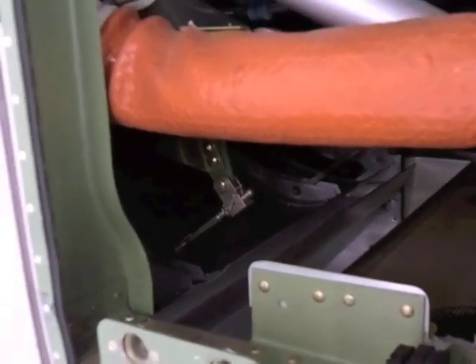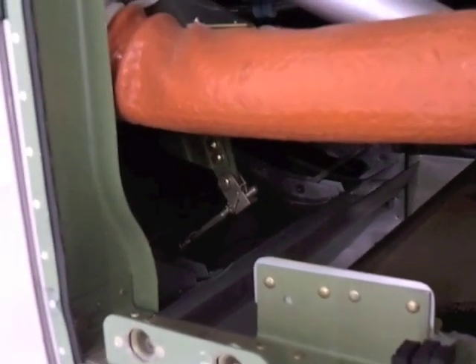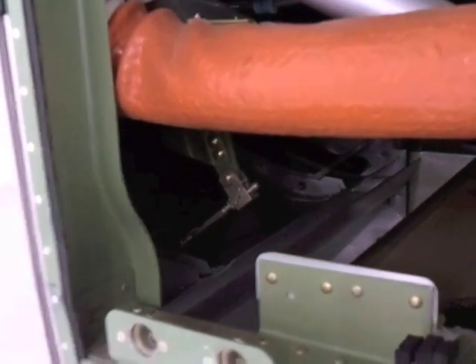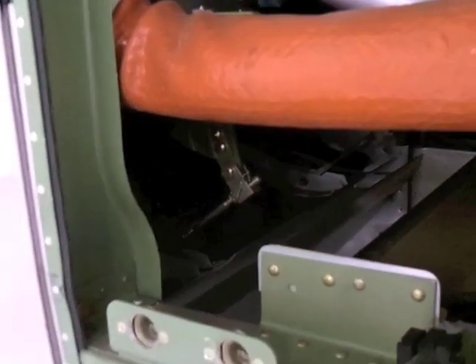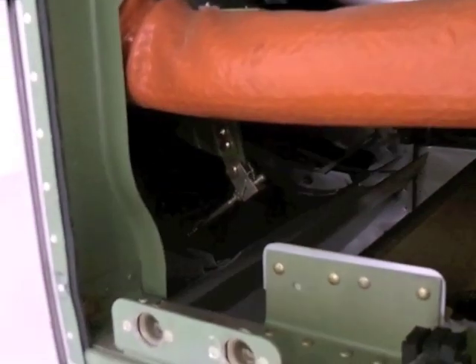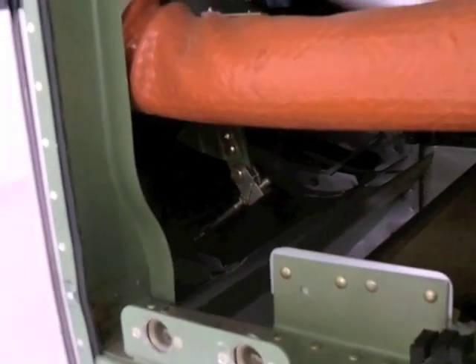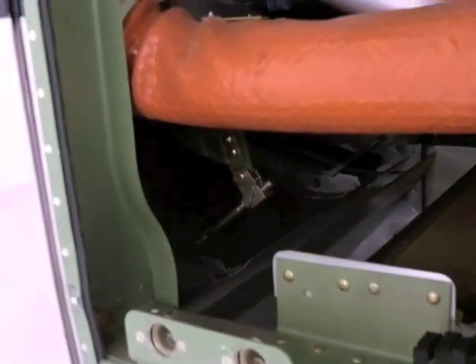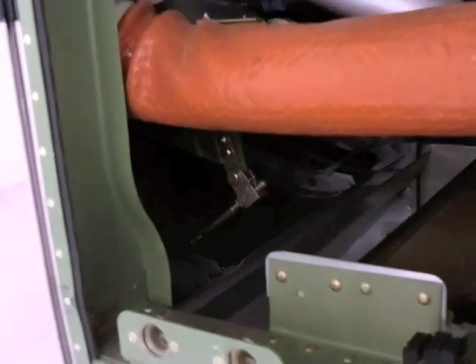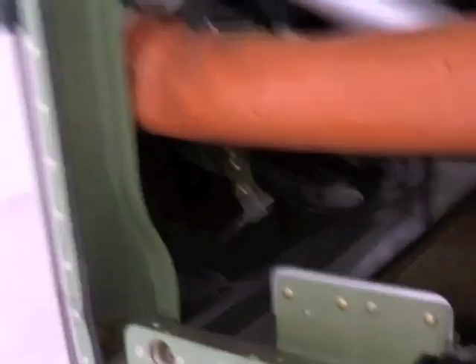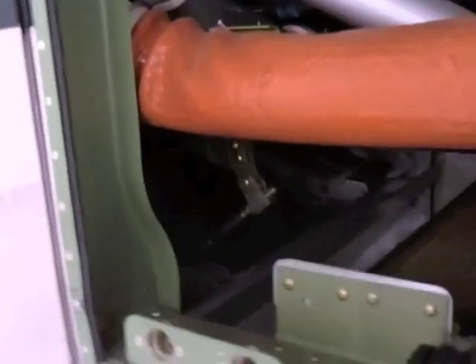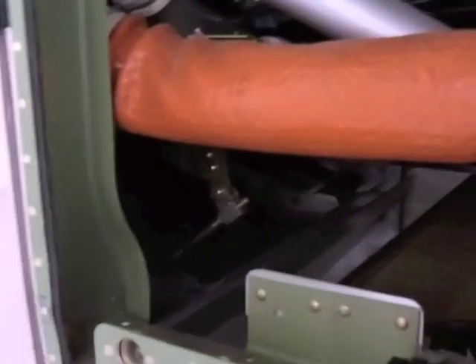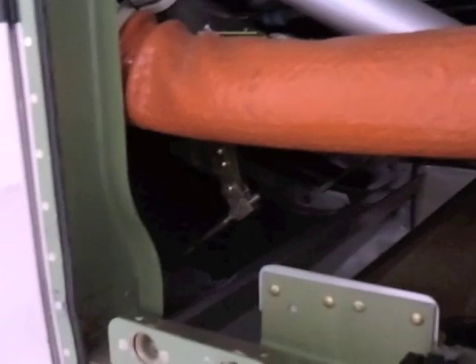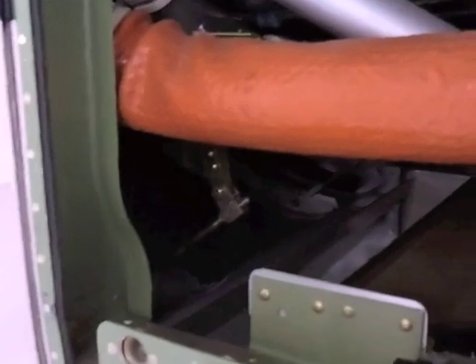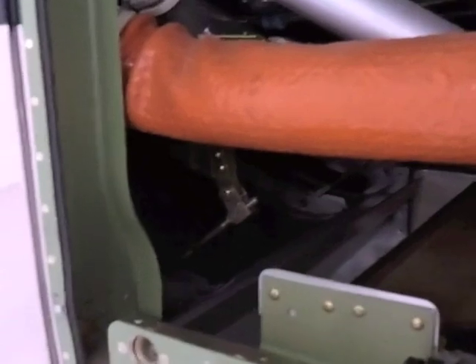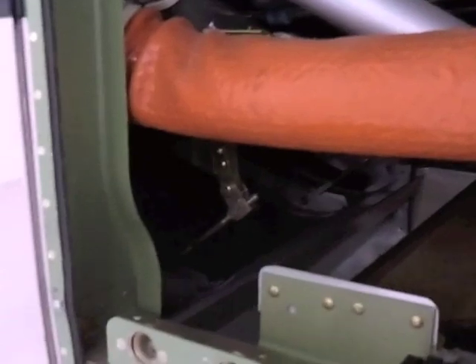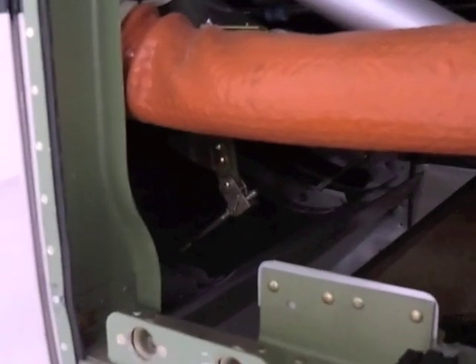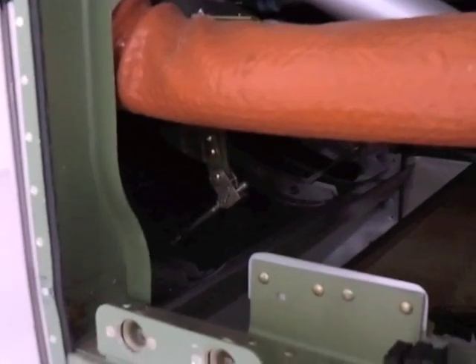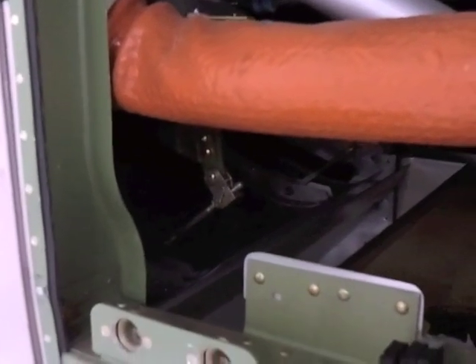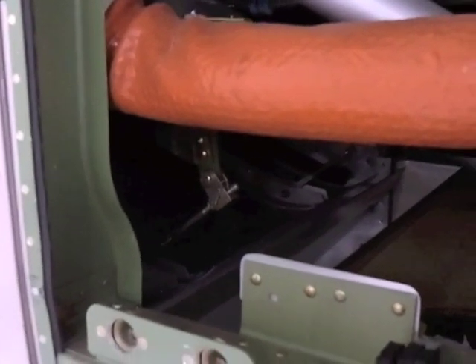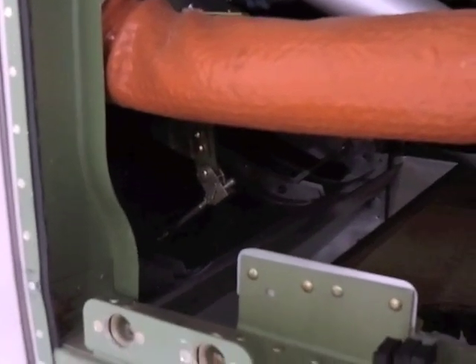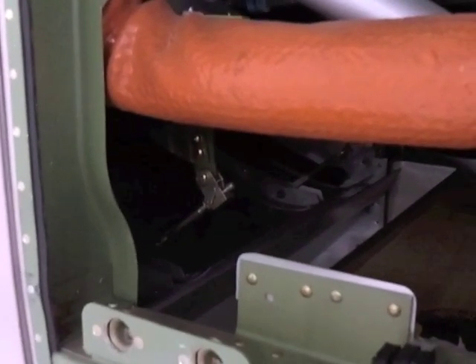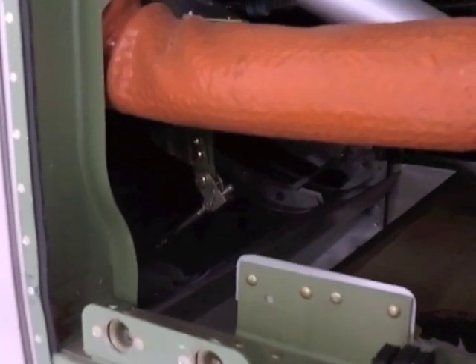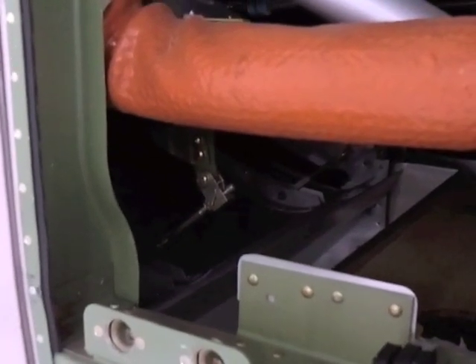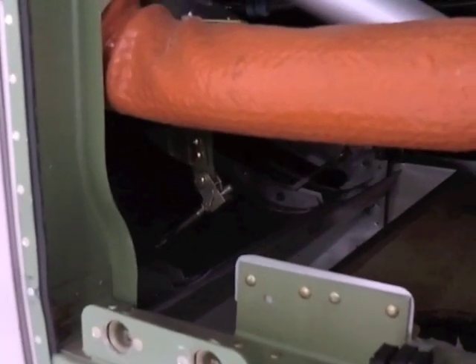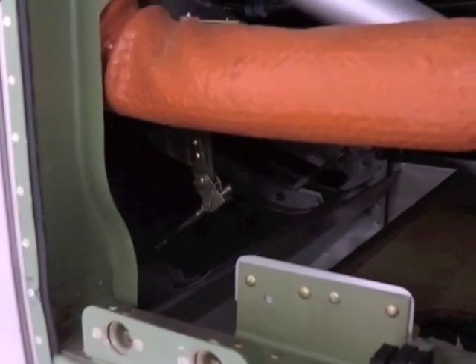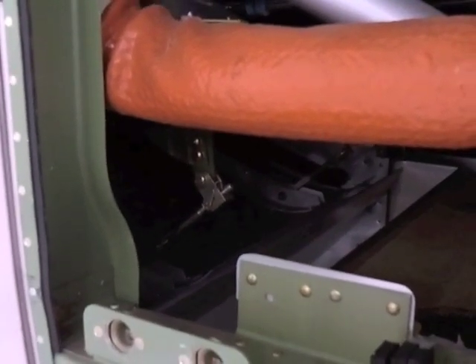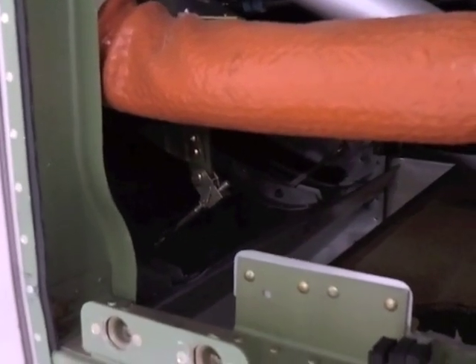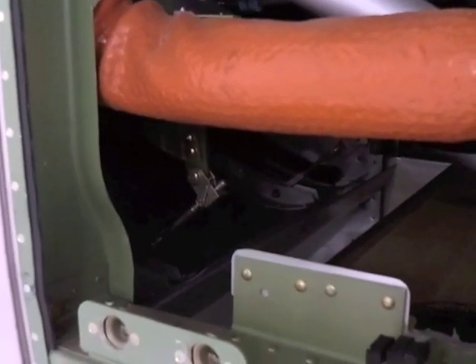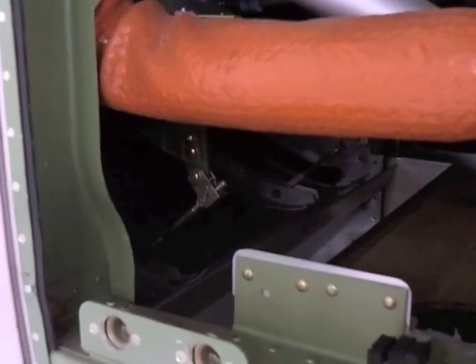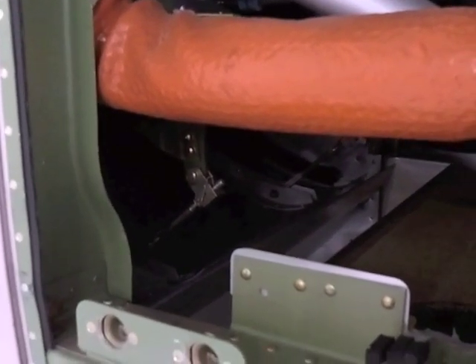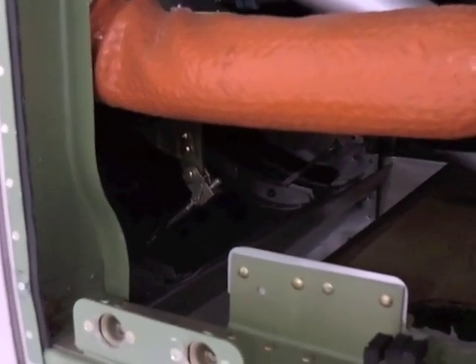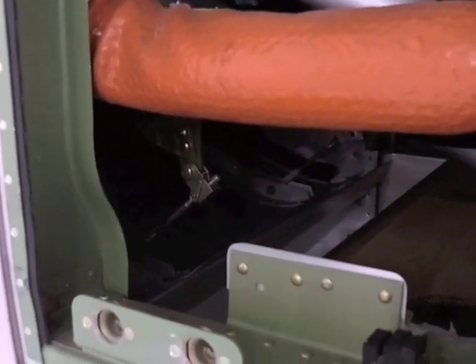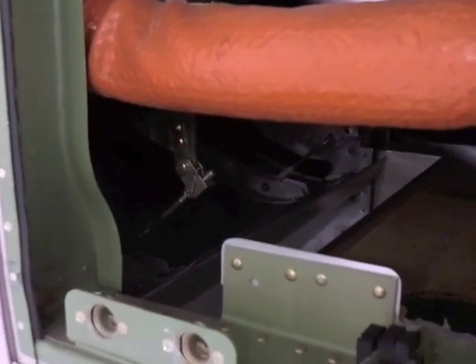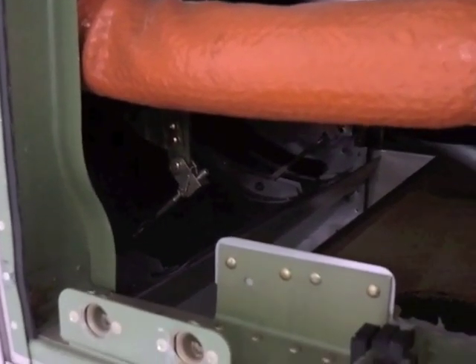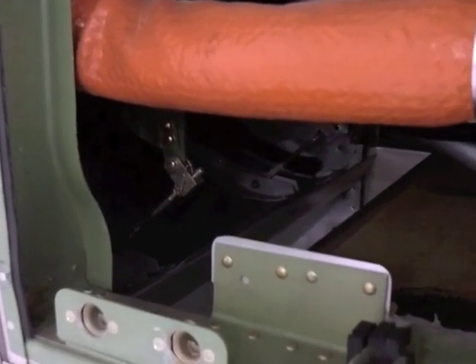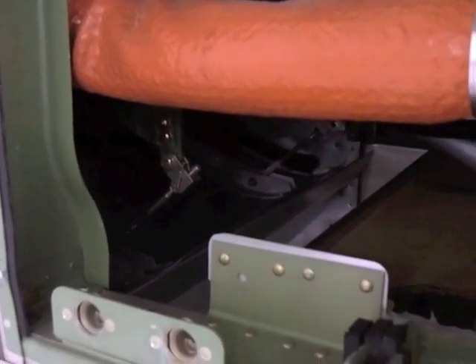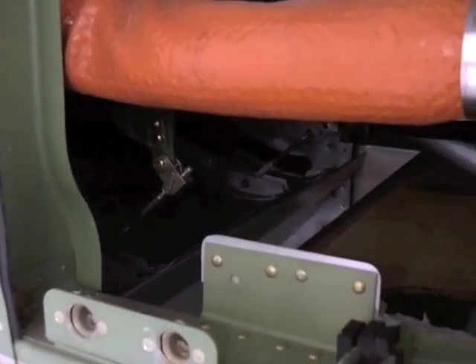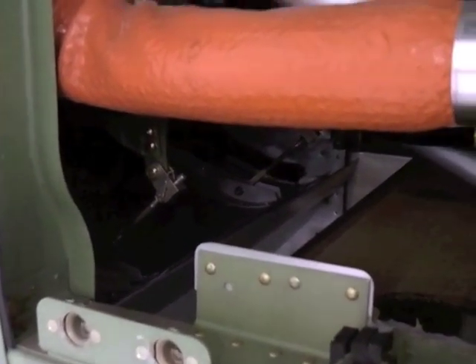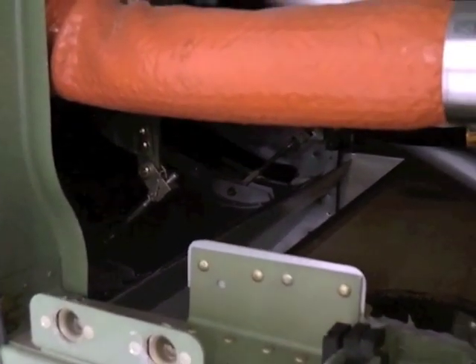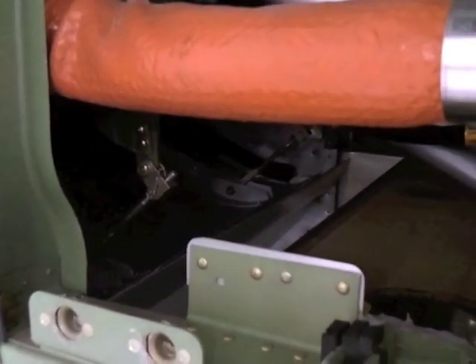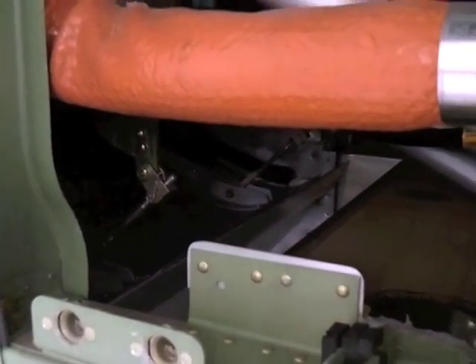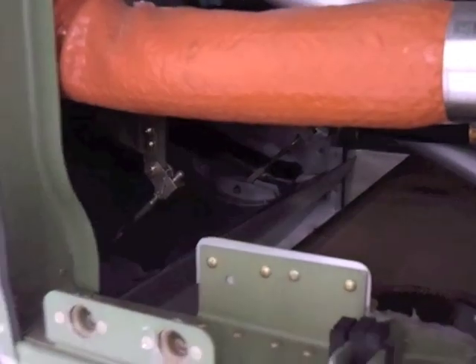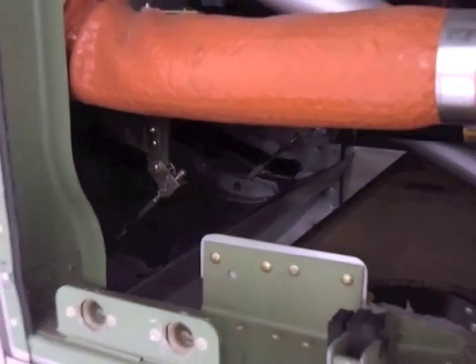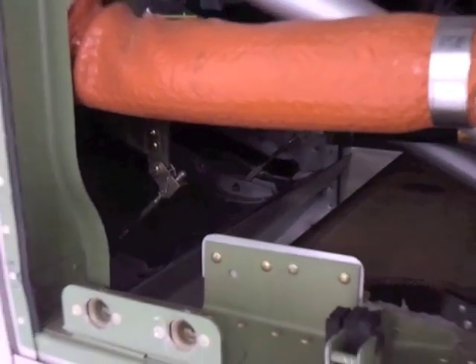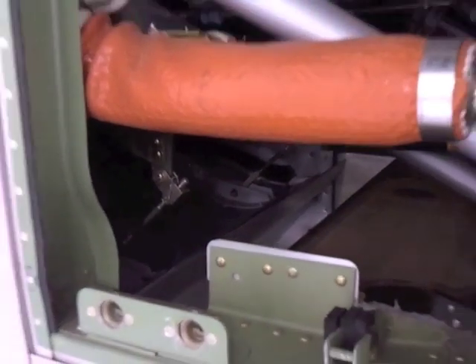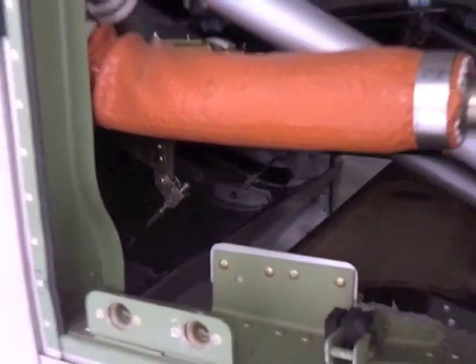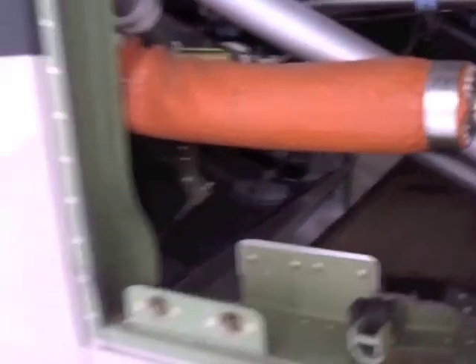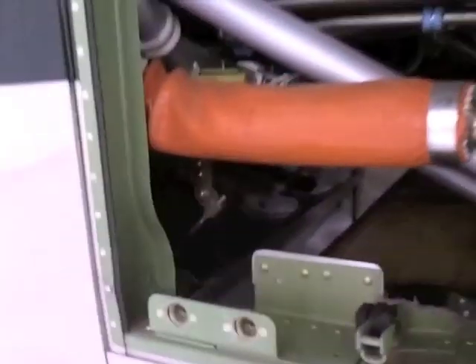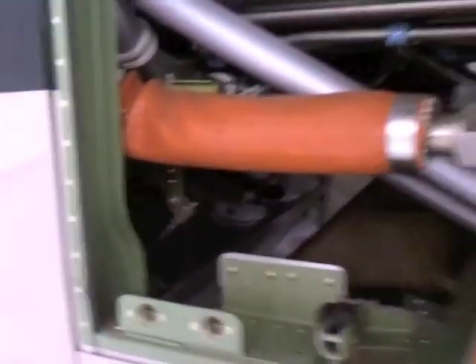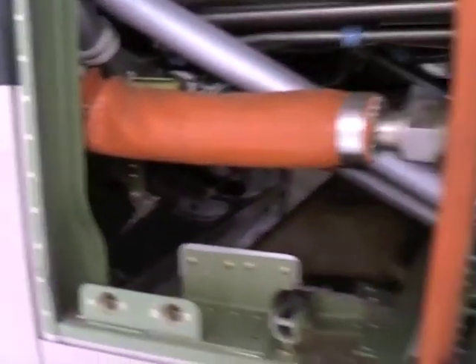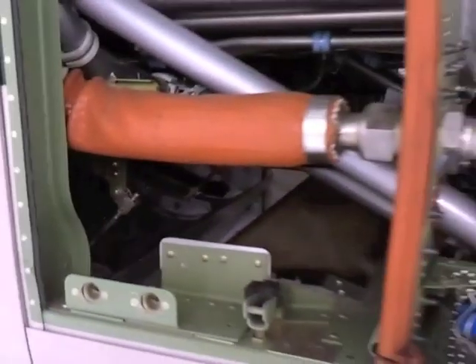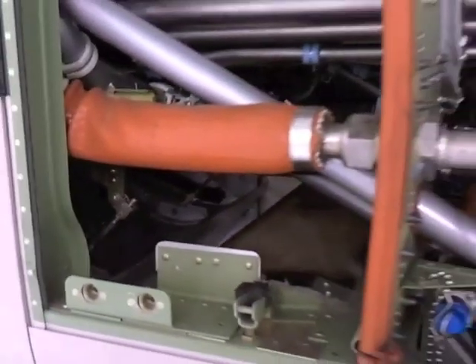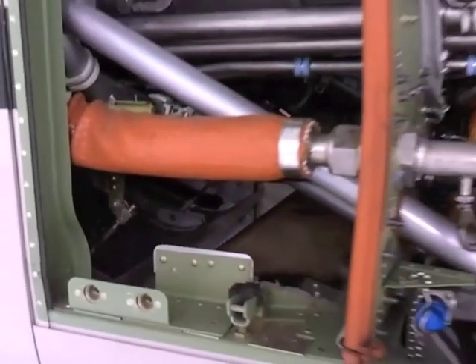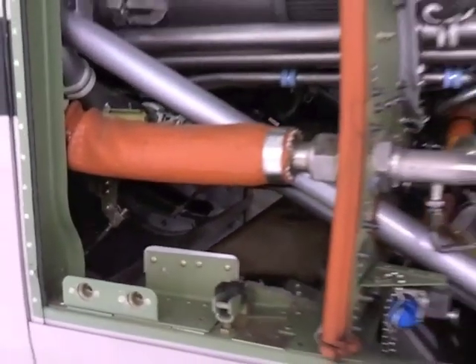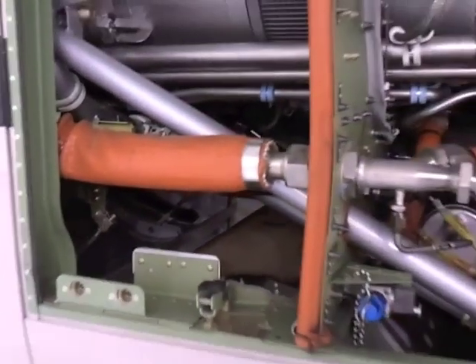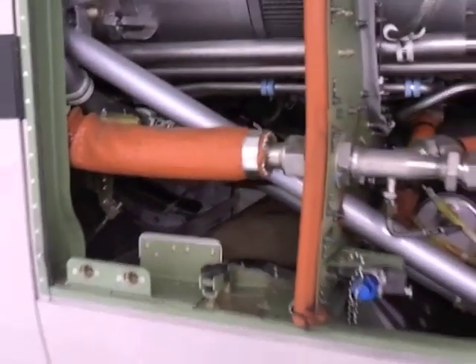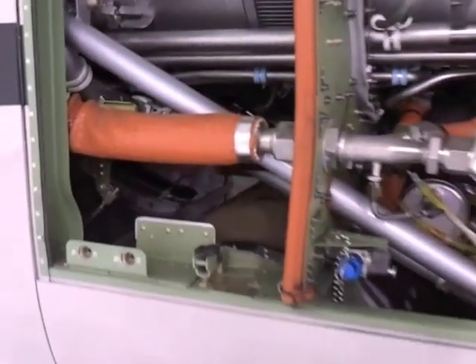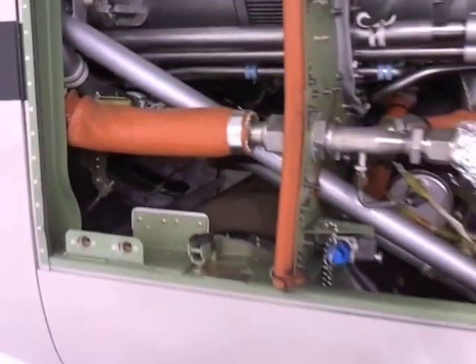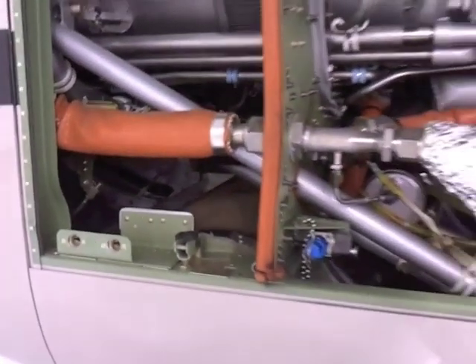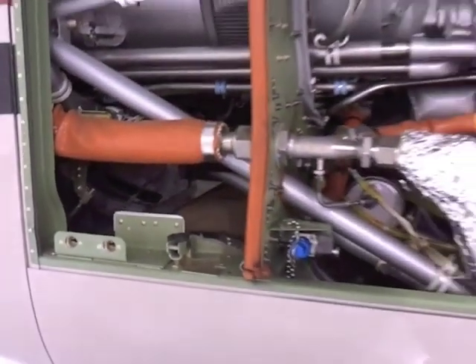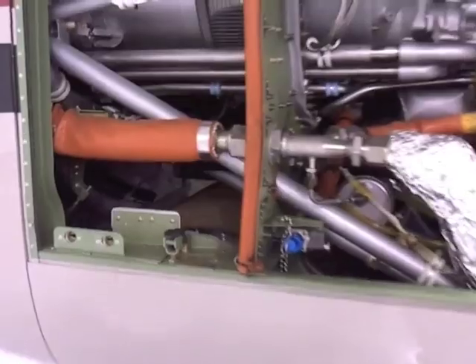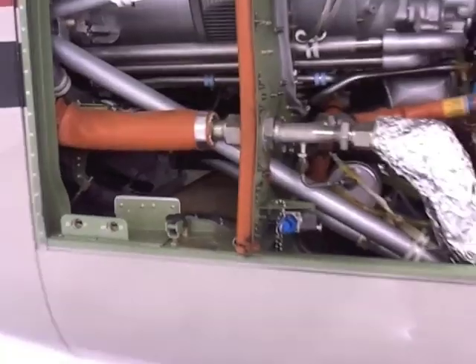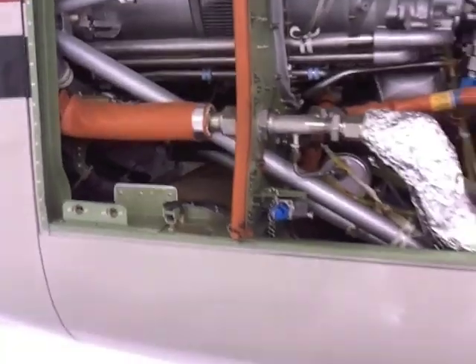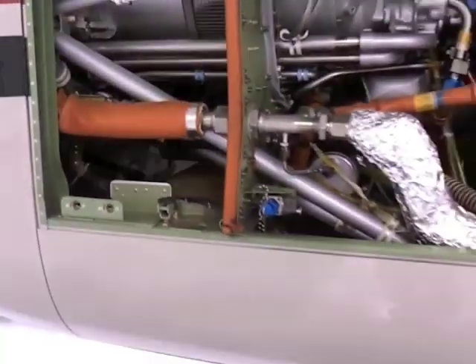The Ram Air Recovery System is just one of the many ways that Hawker Beechcraft has made the King Air 250 the best 200 series King Air yet.